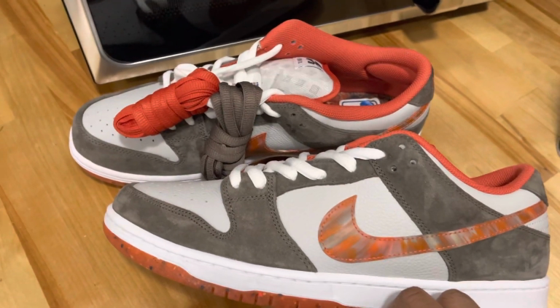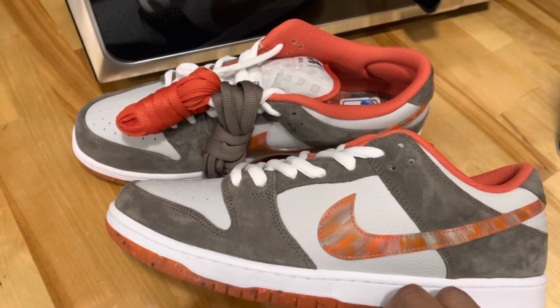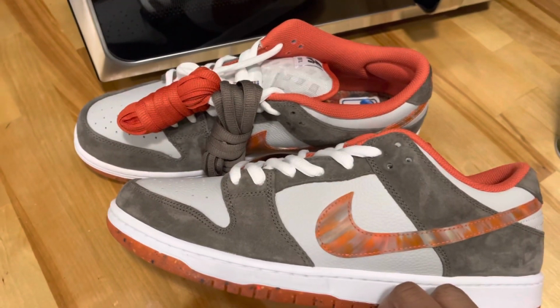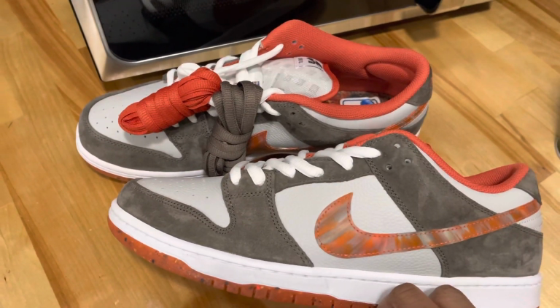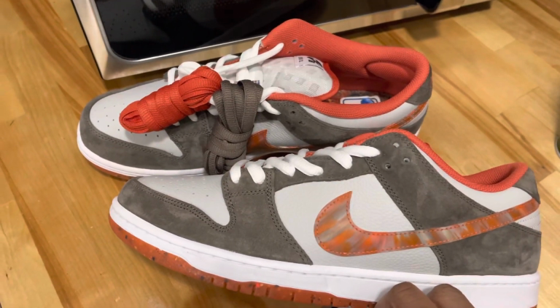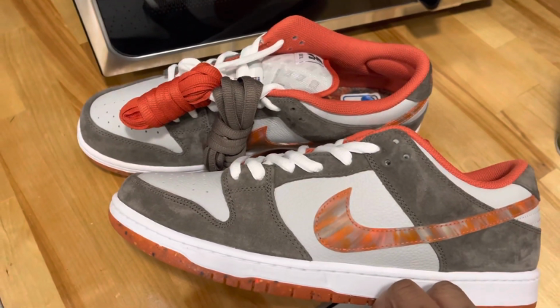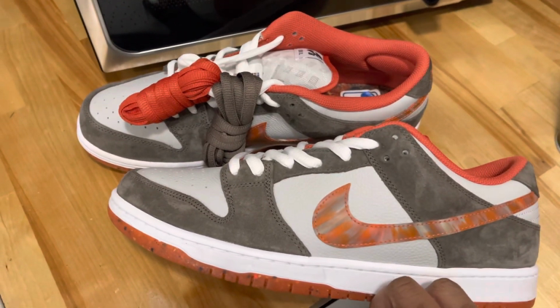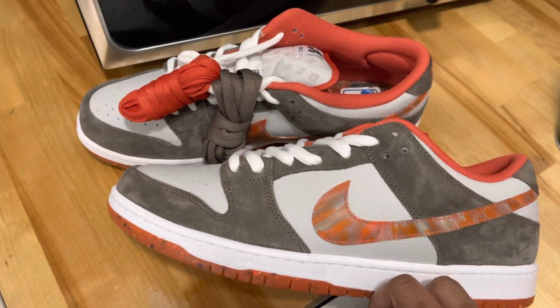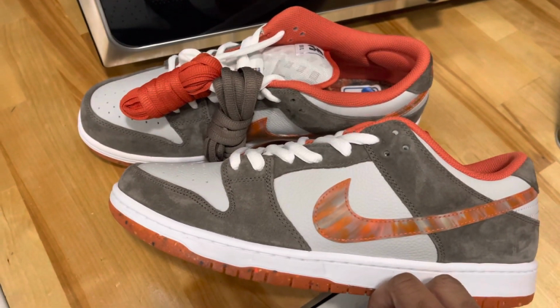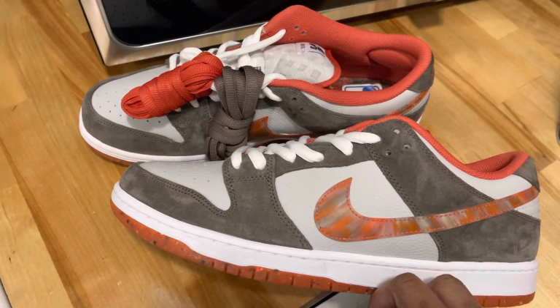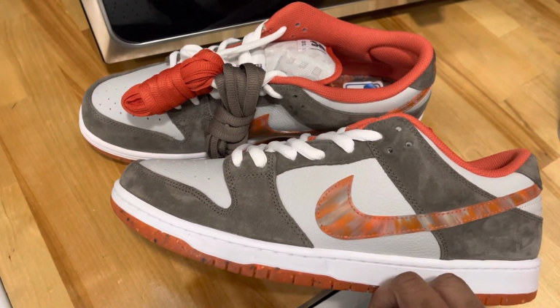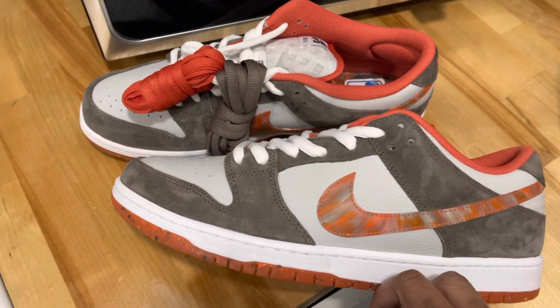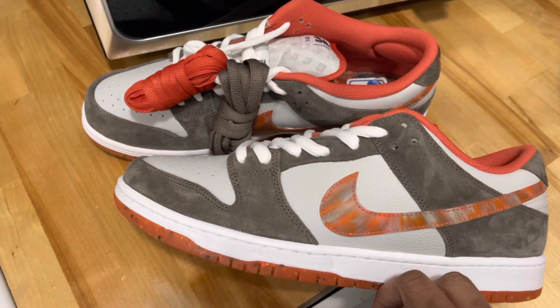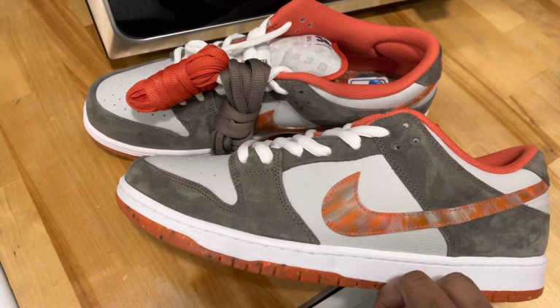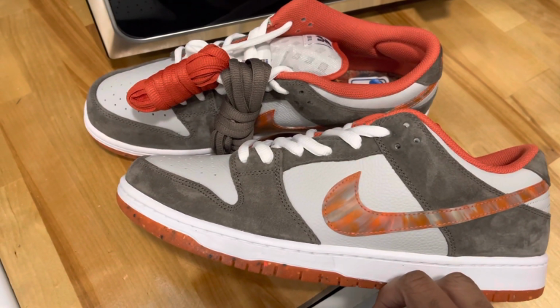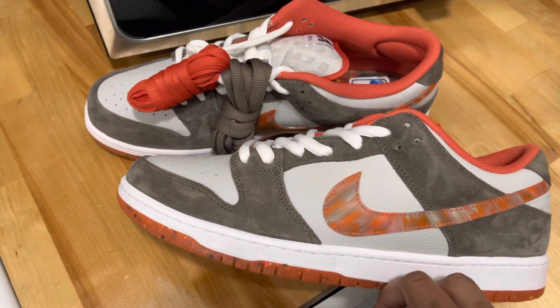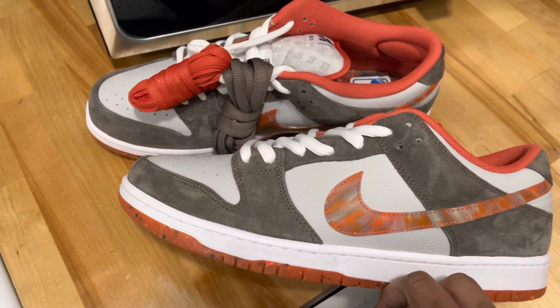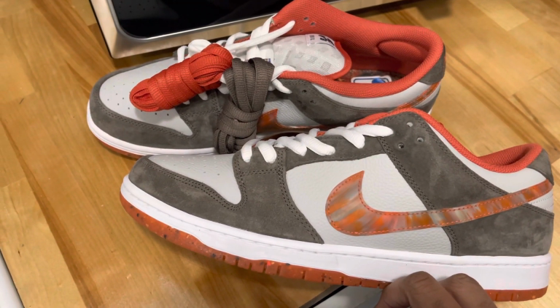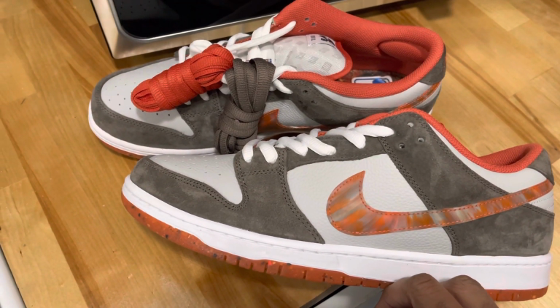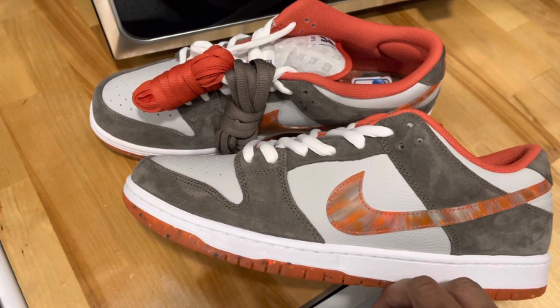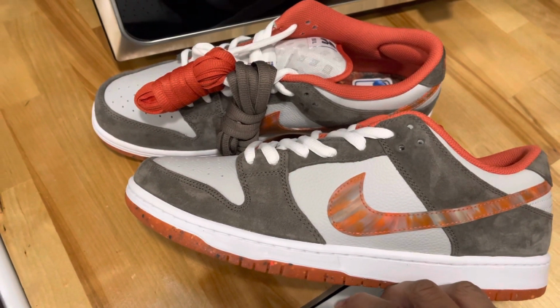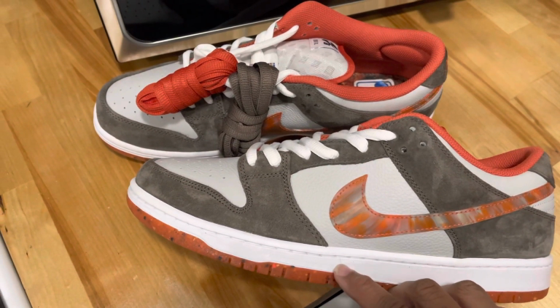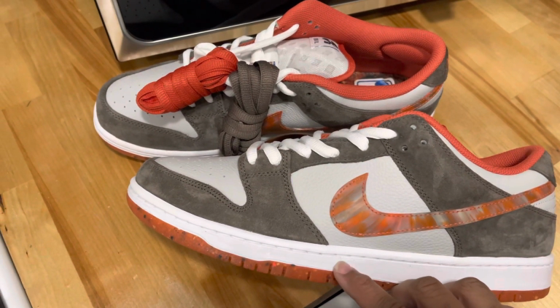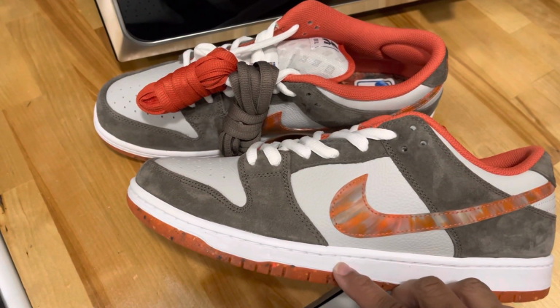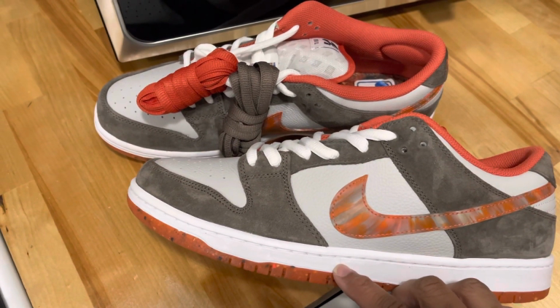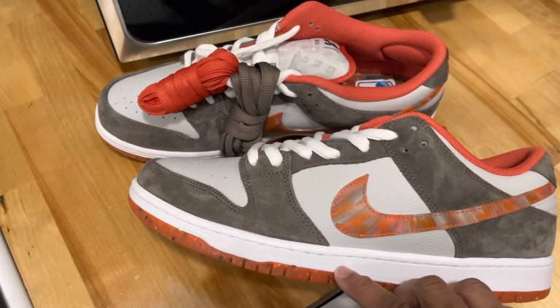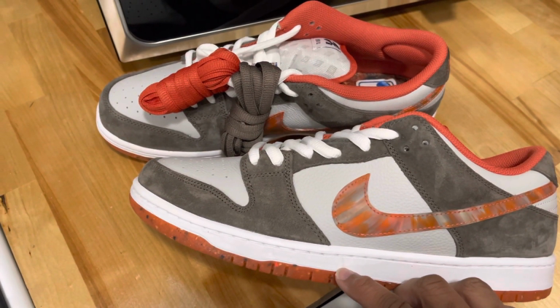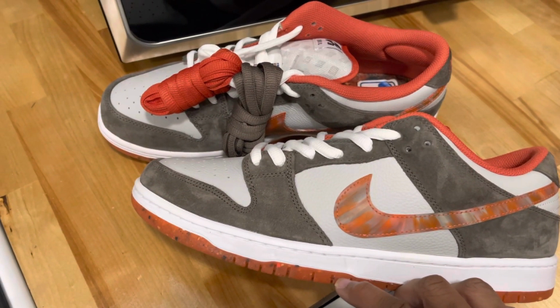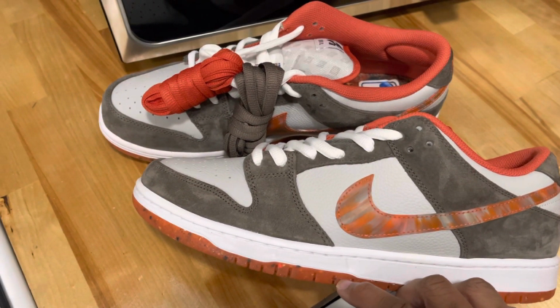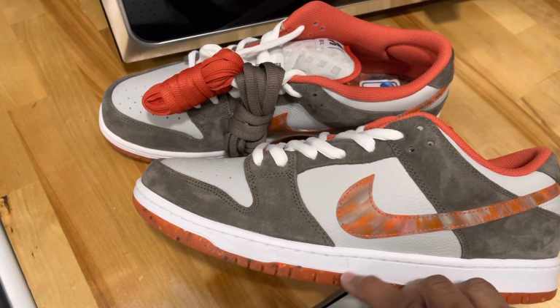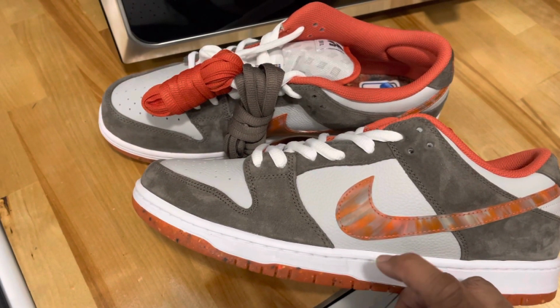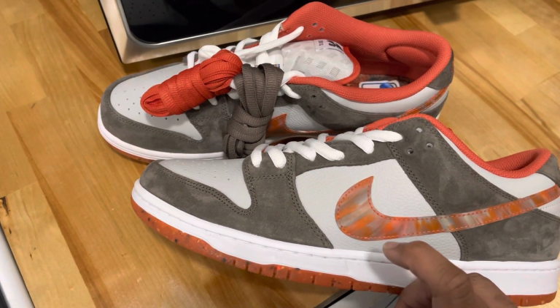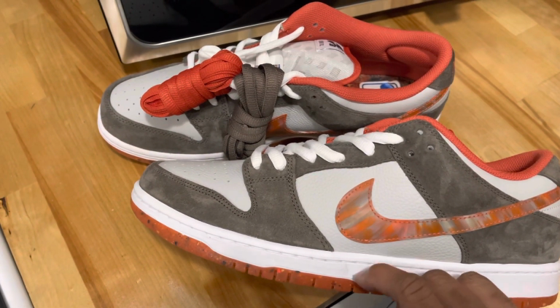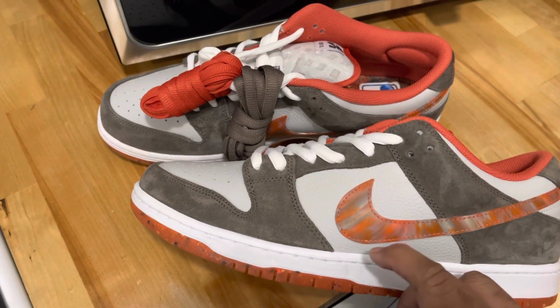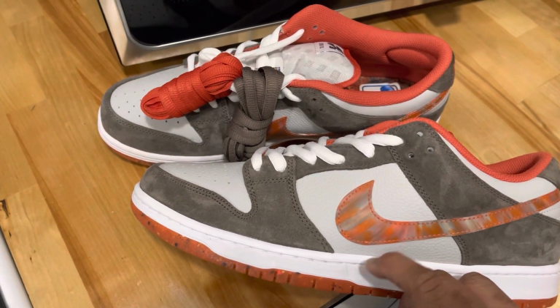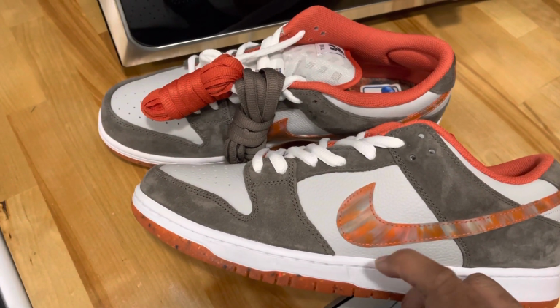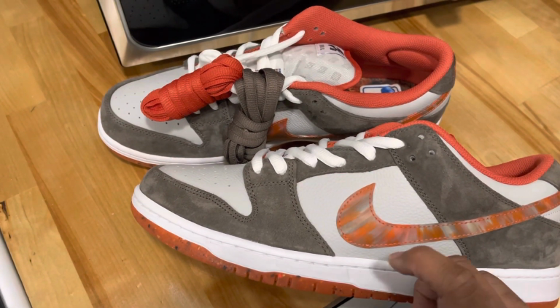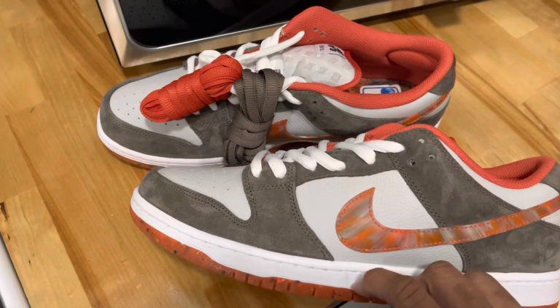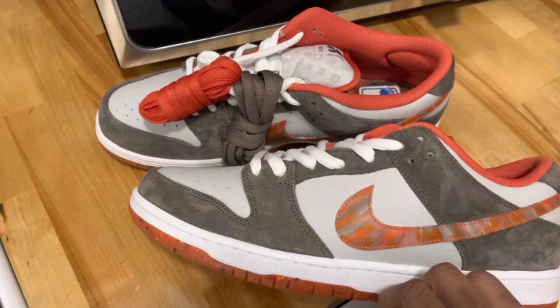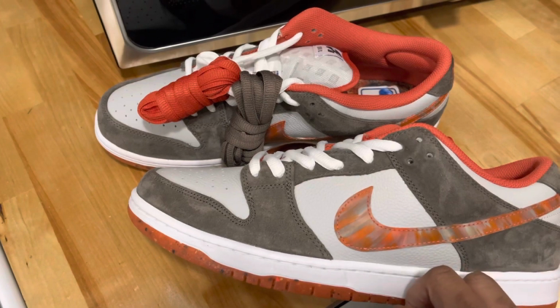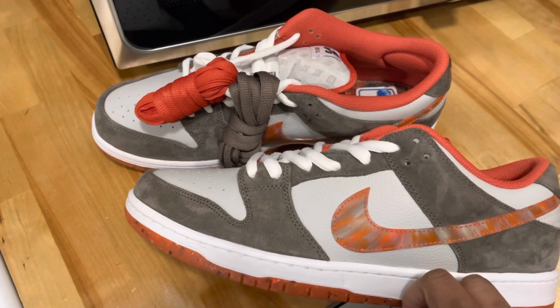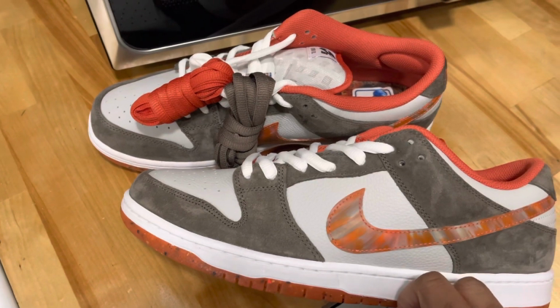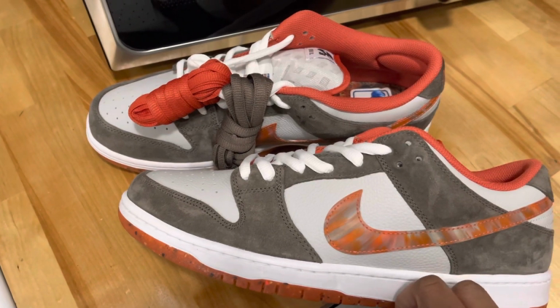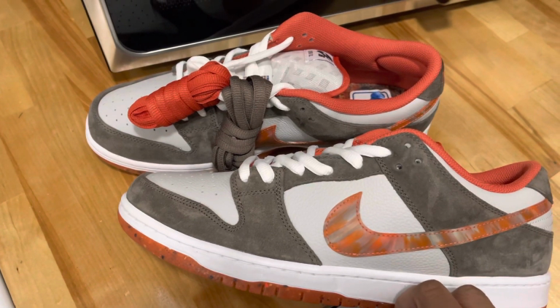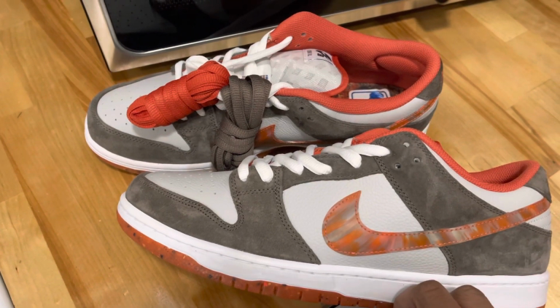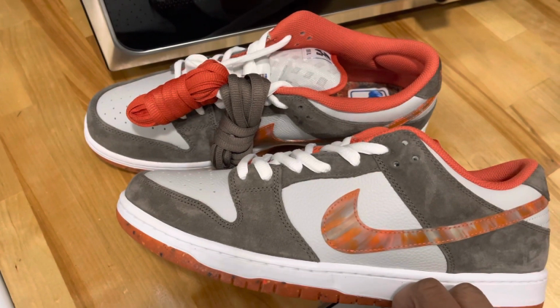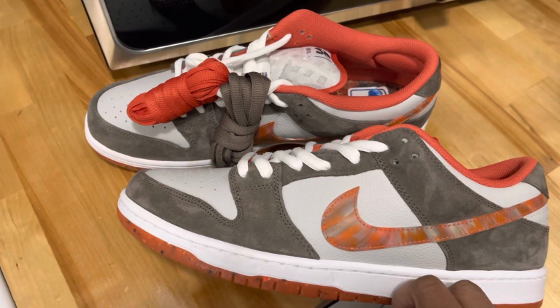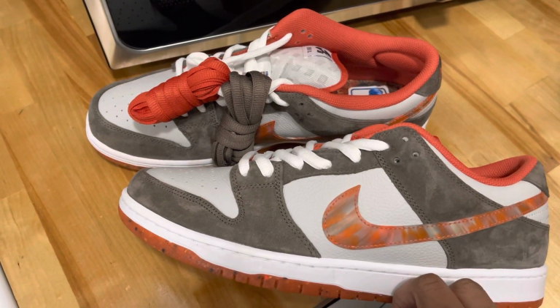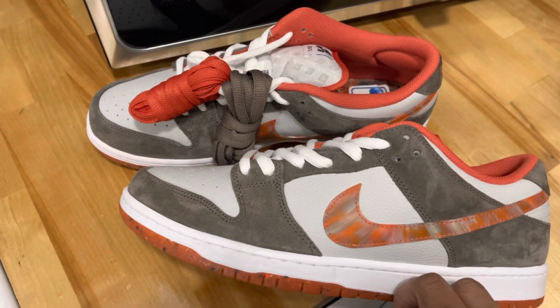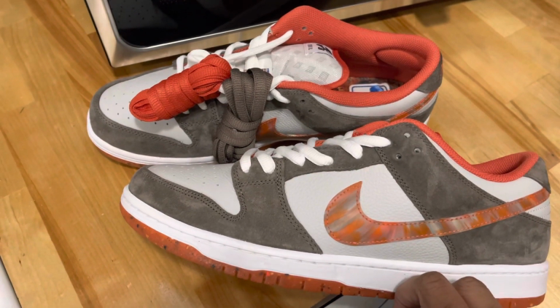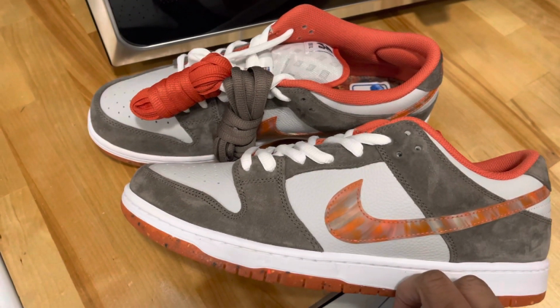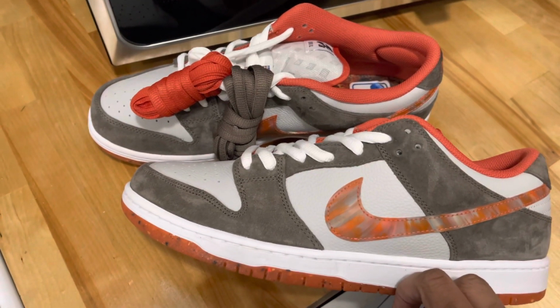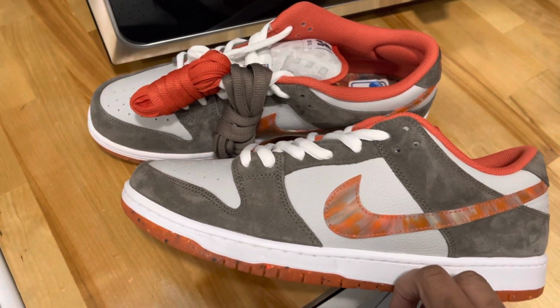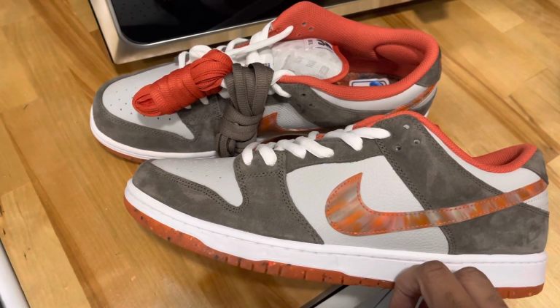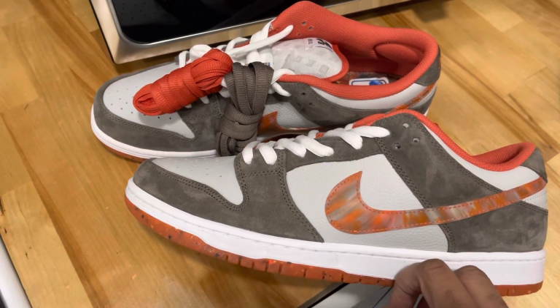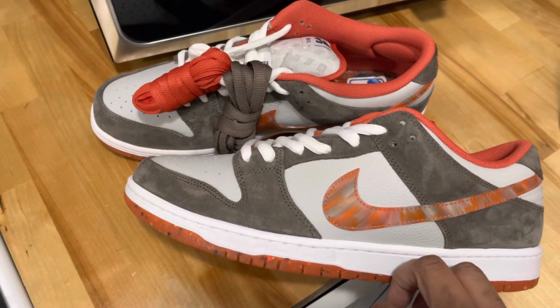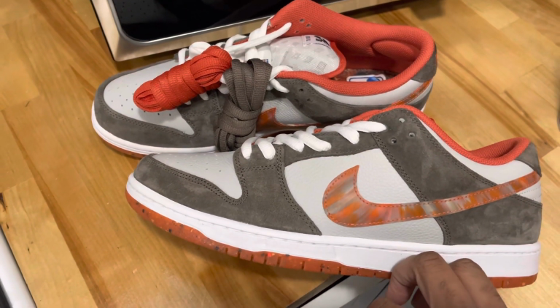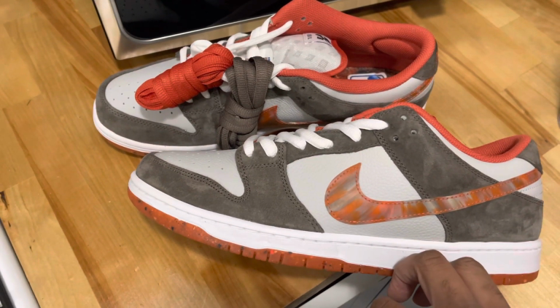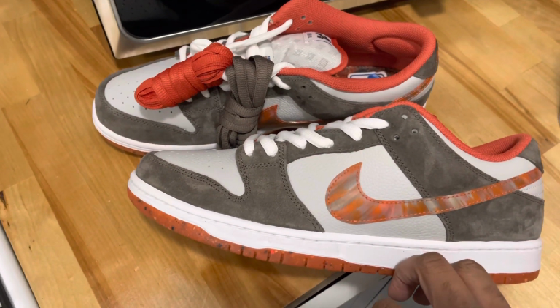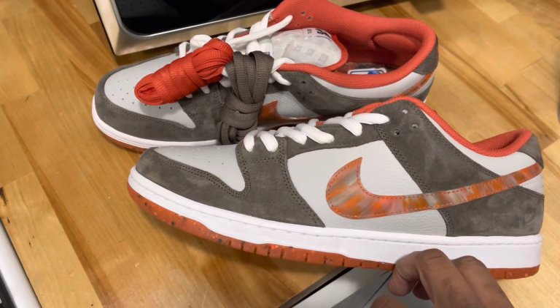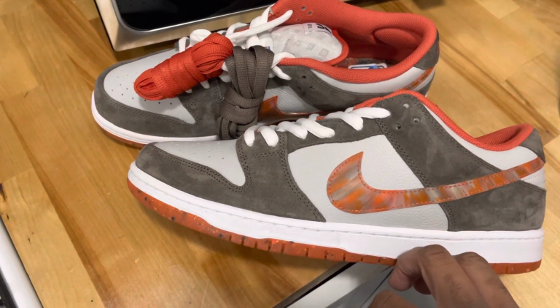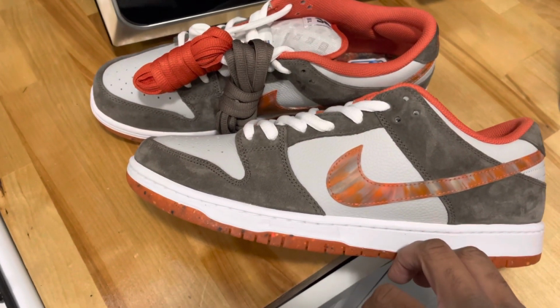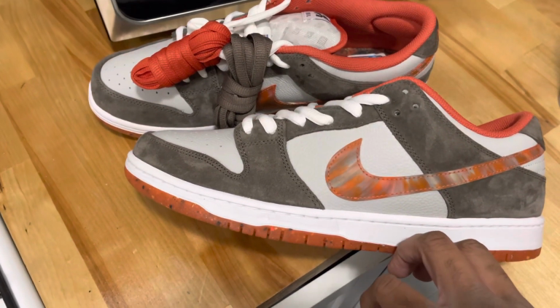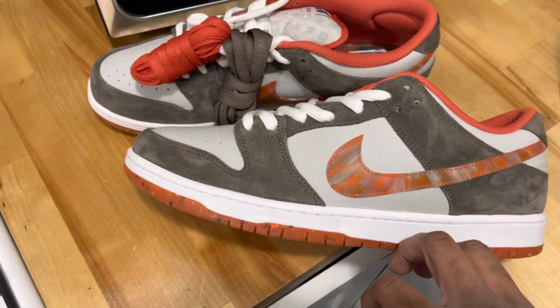Hey, what up y'all? It's West Side Hippie. Today's review: Nike SB, the Crush DC version.